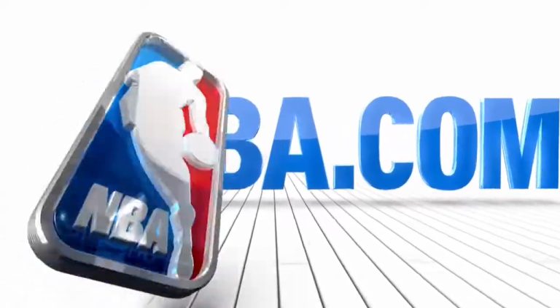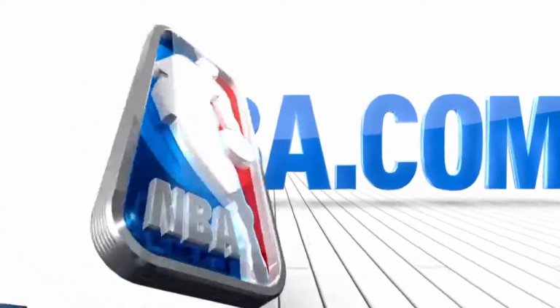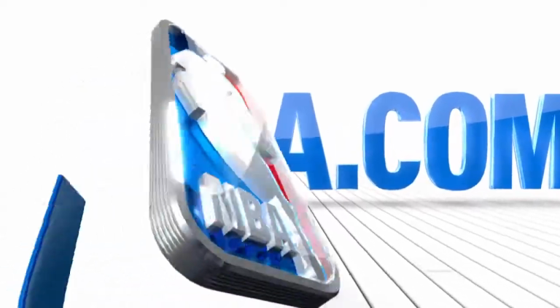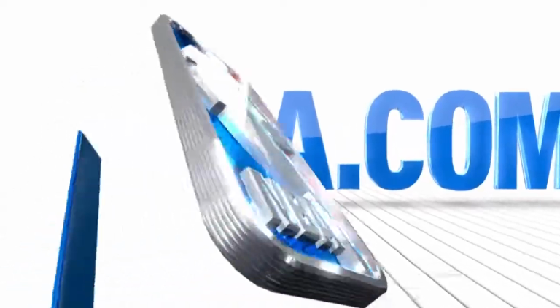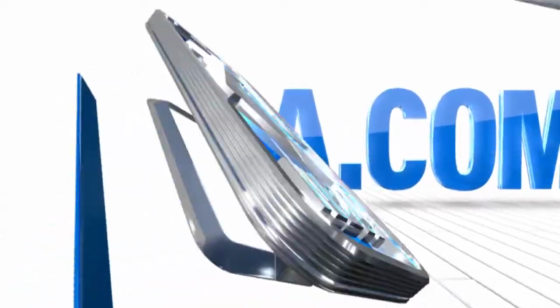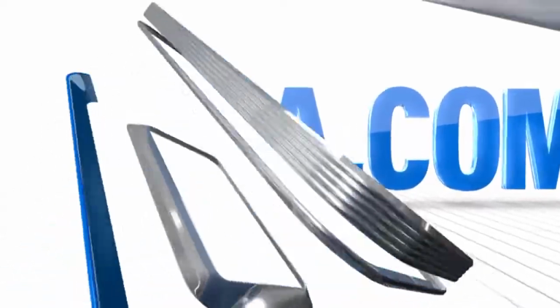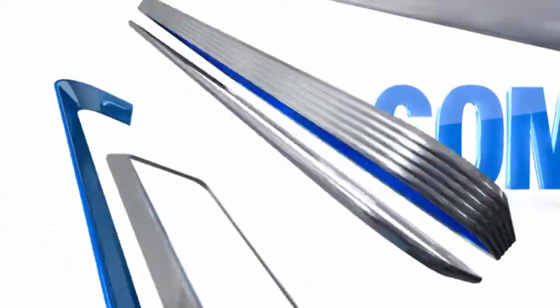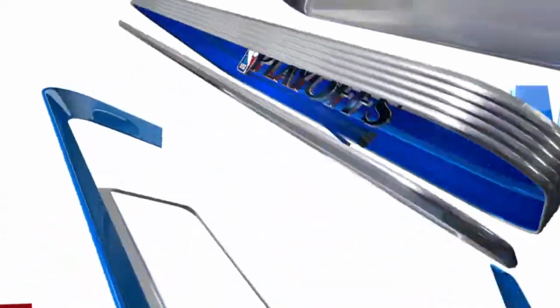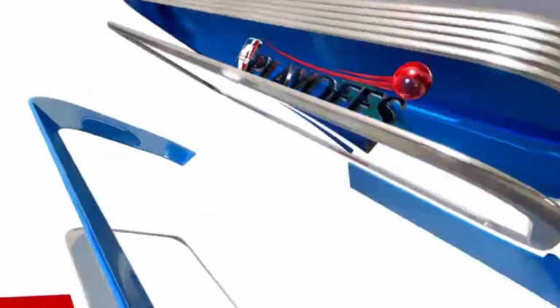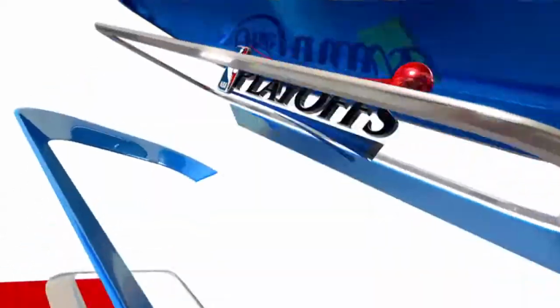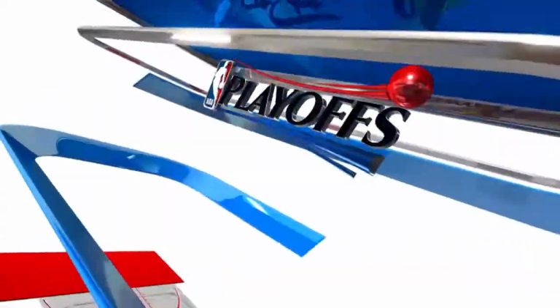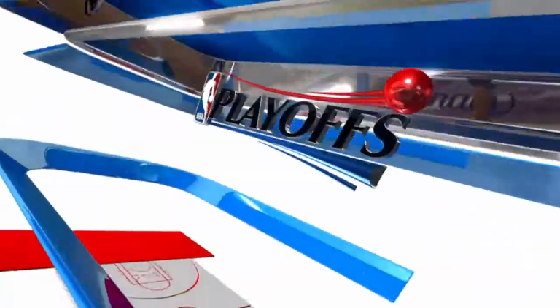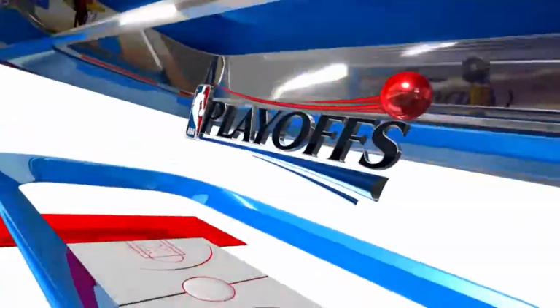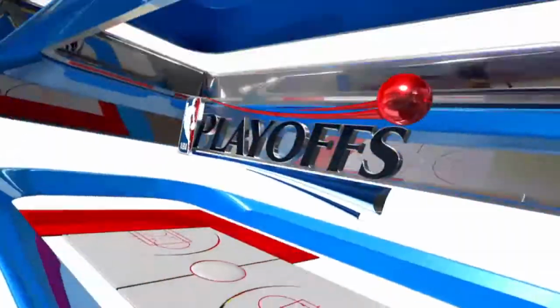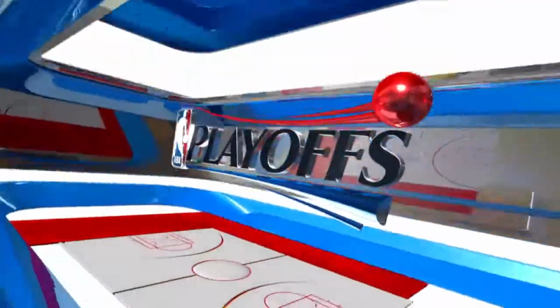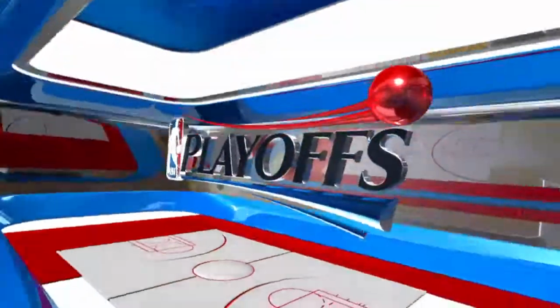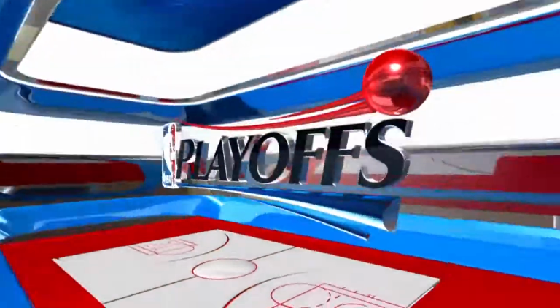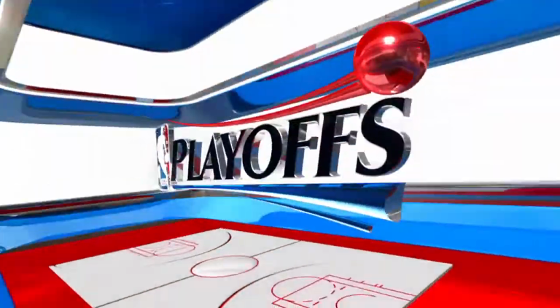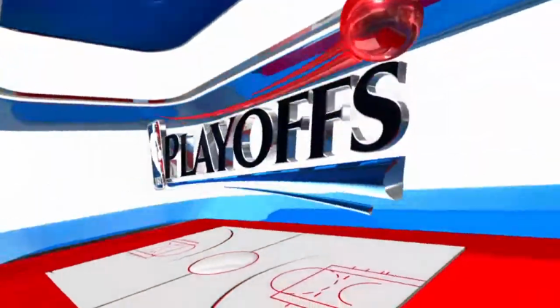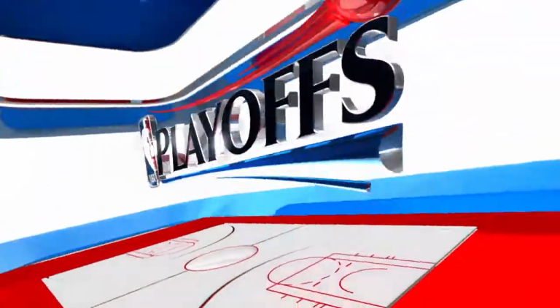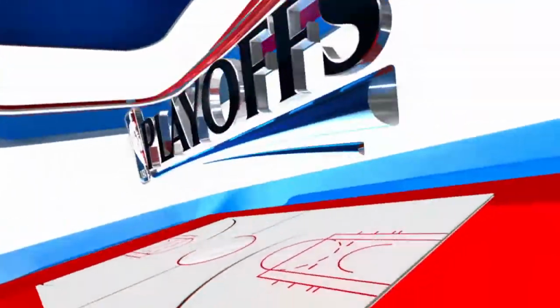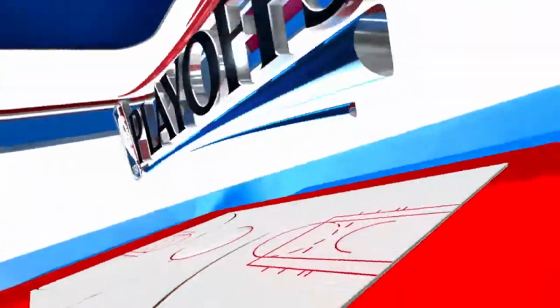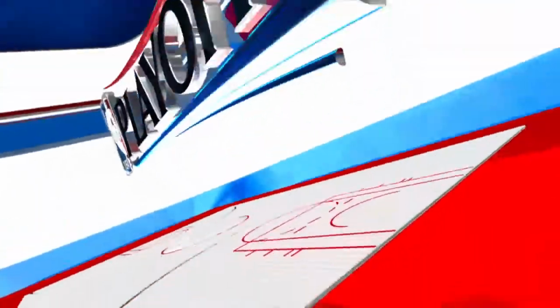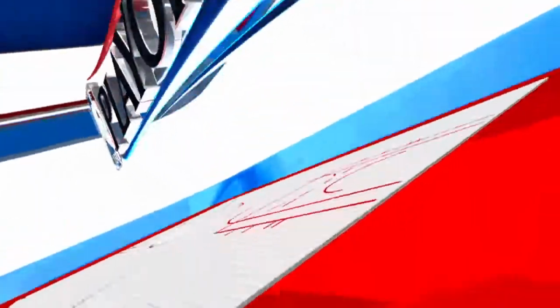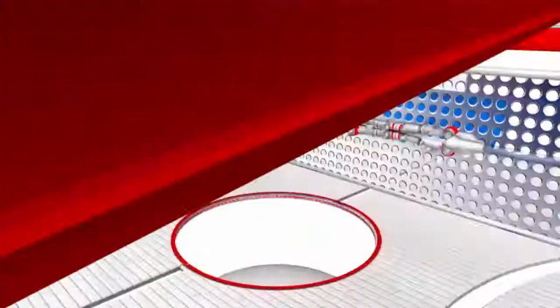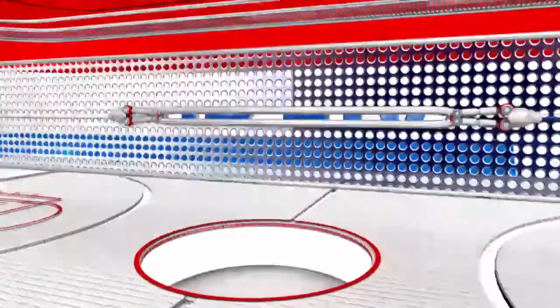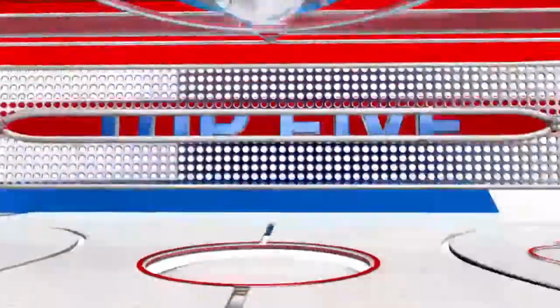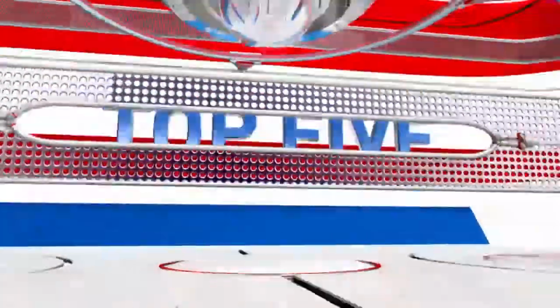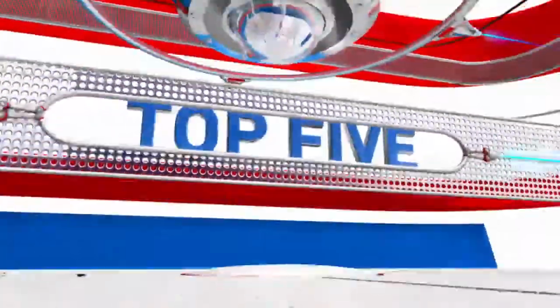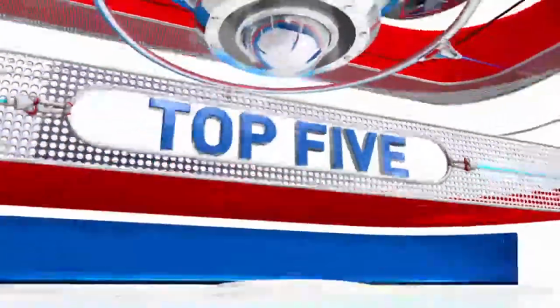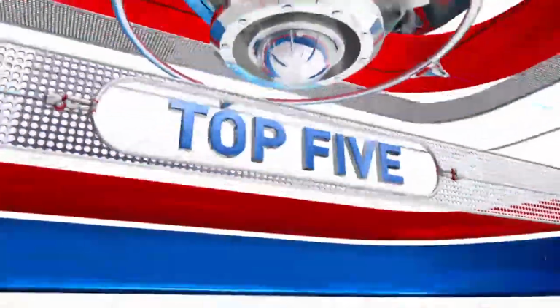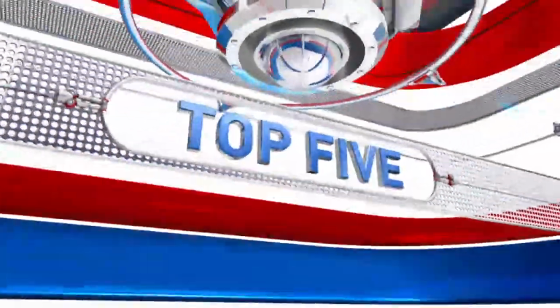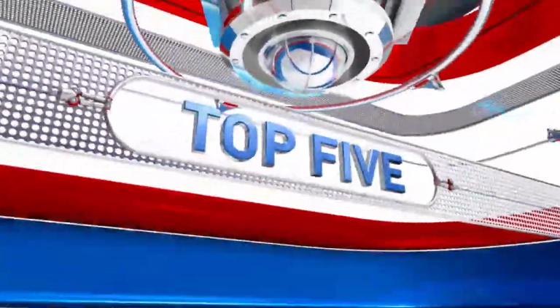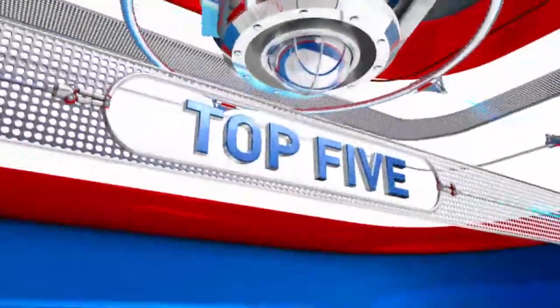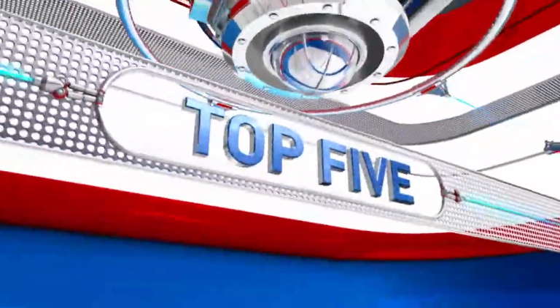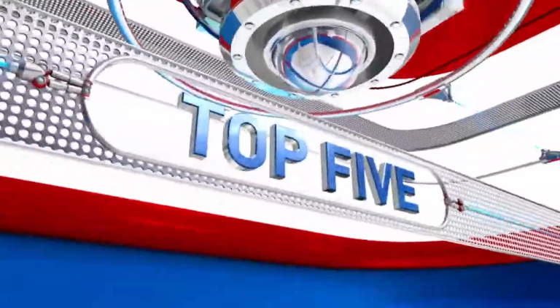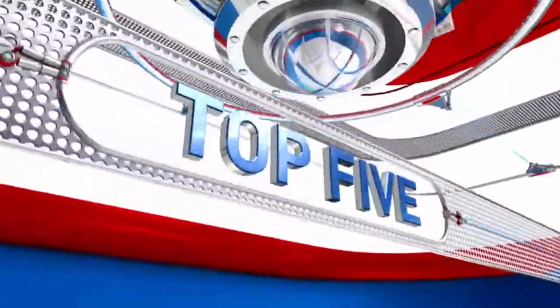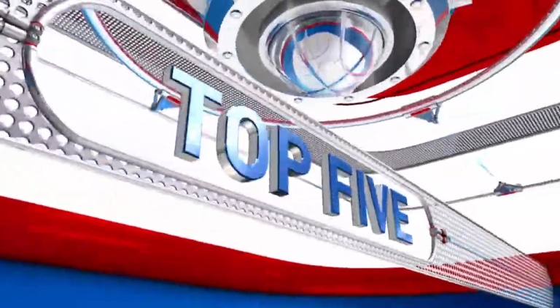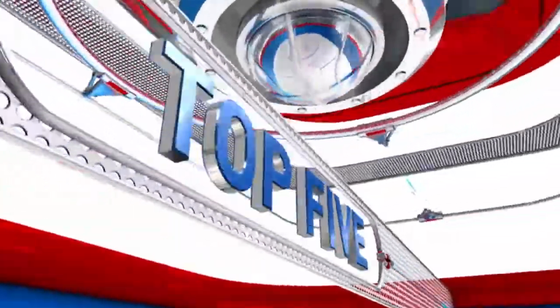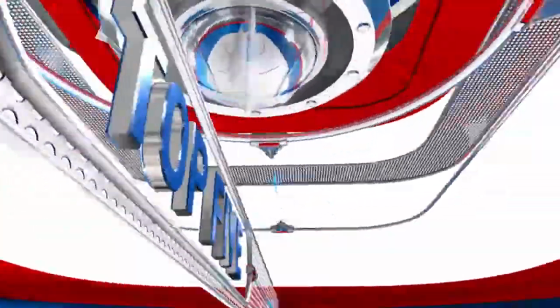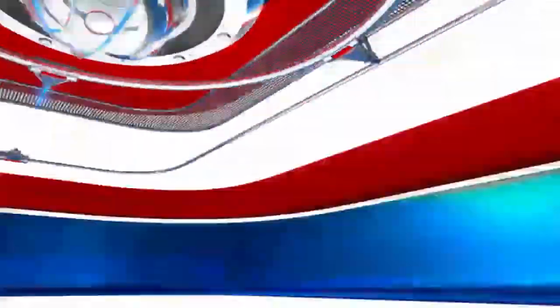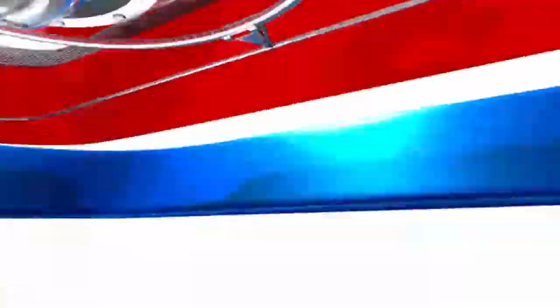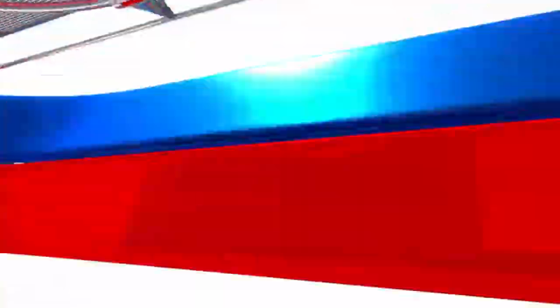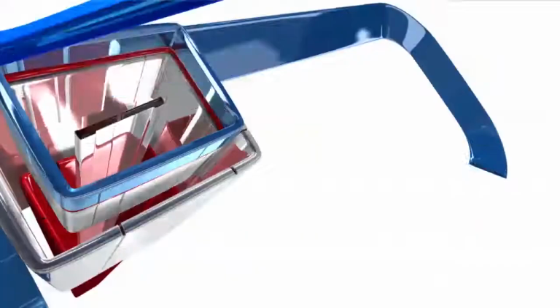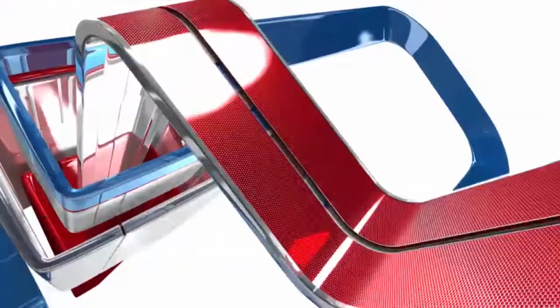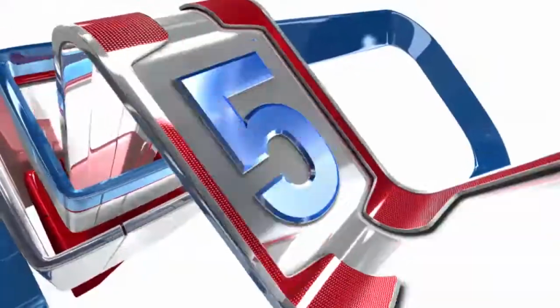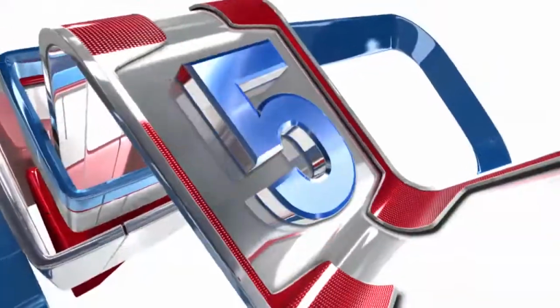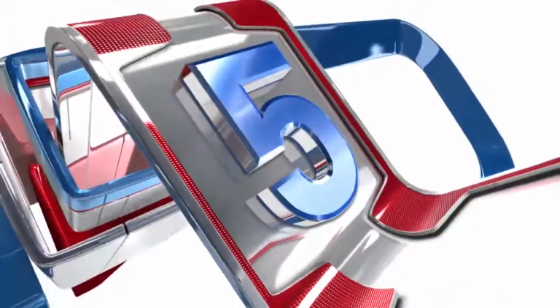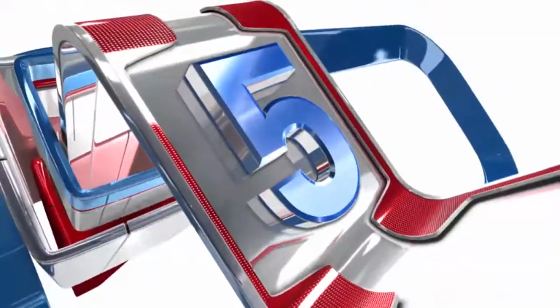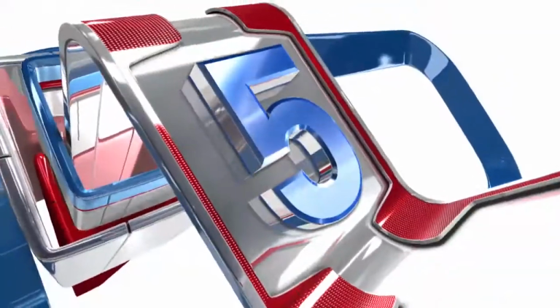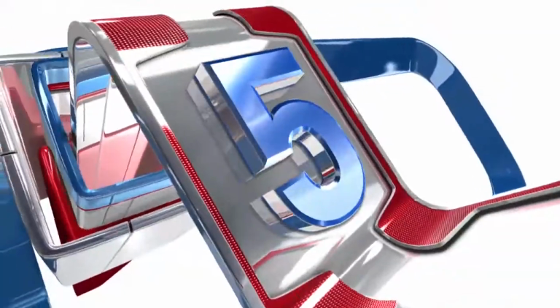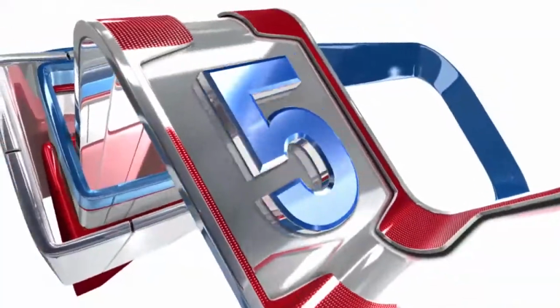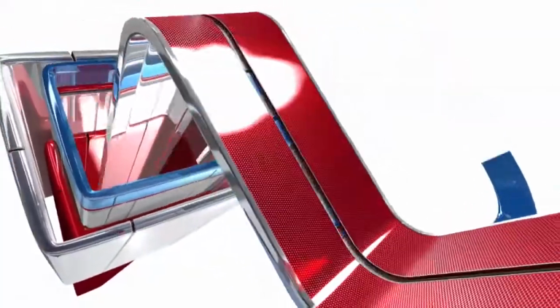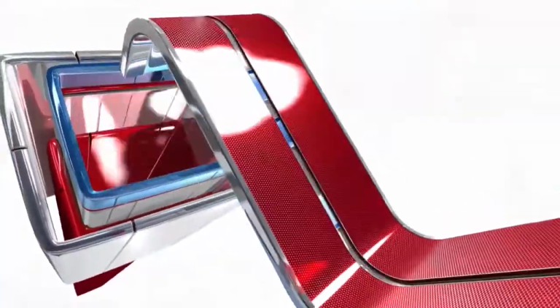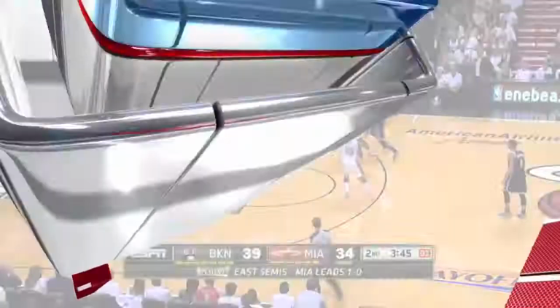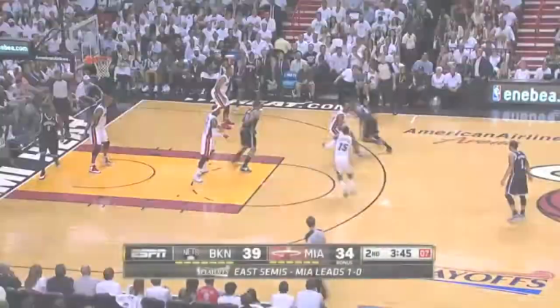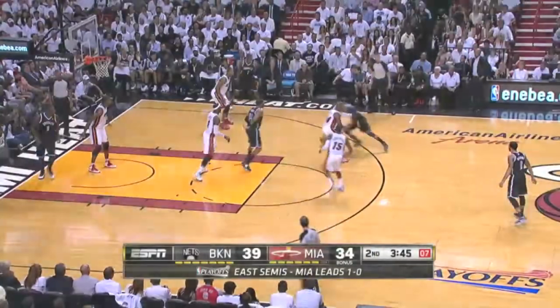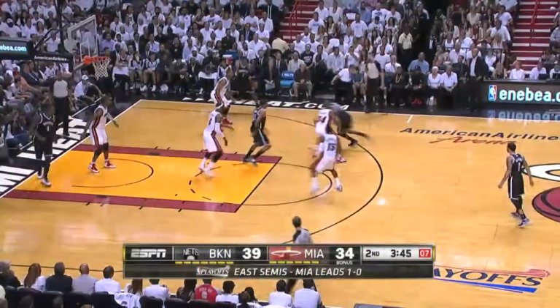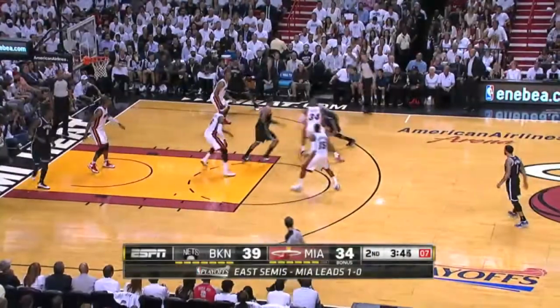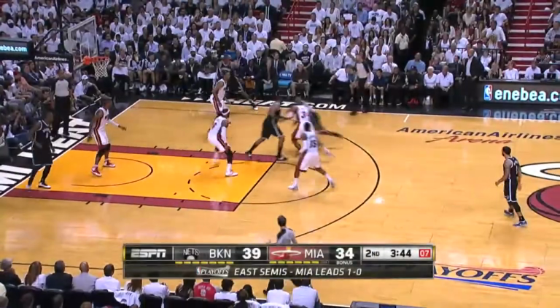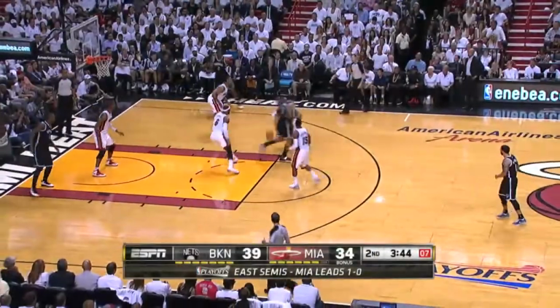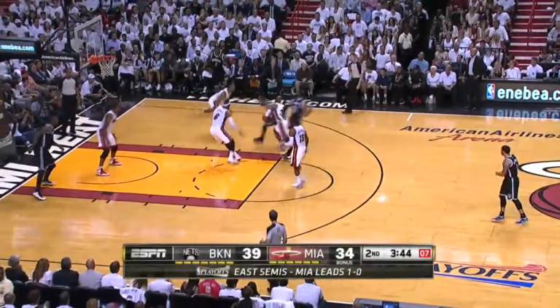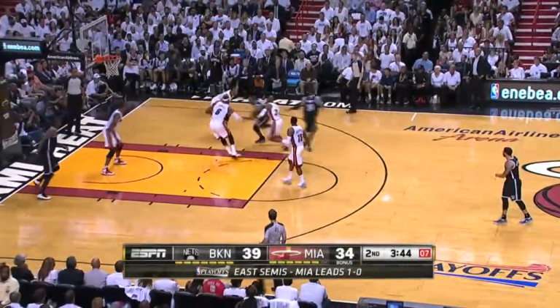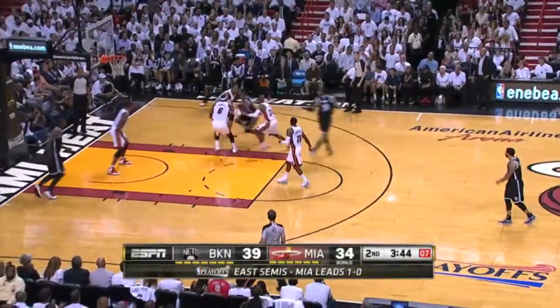On a two-game night in the NBA playoffs, this is the best of the best — your top five plays on NBA.com.